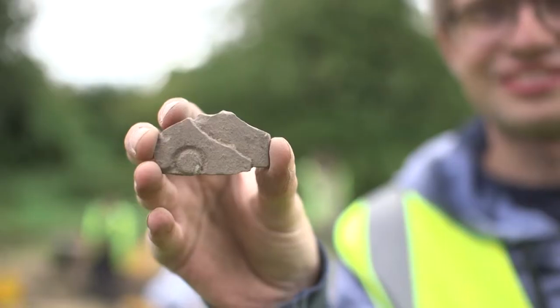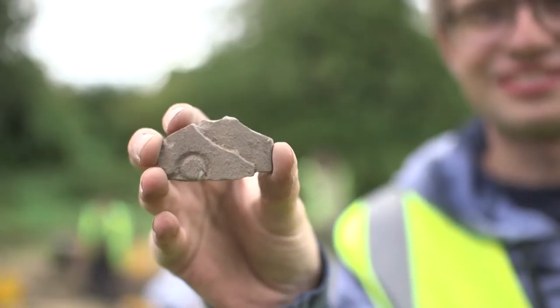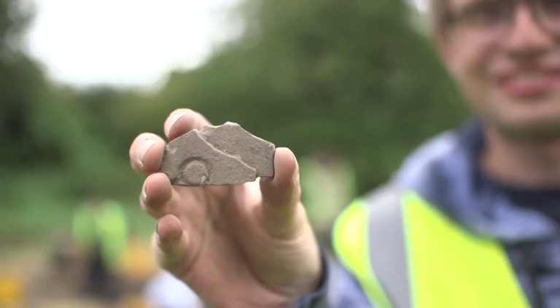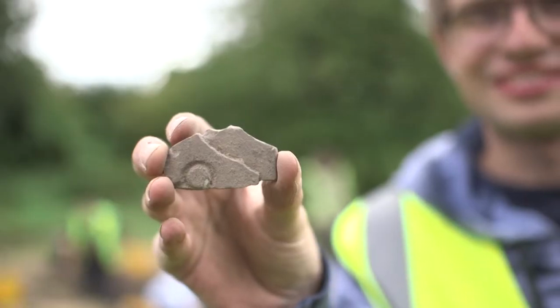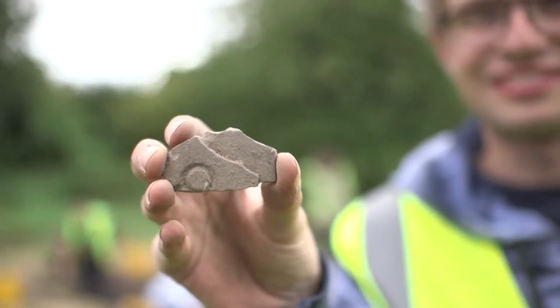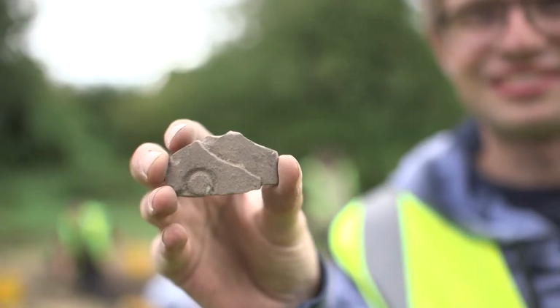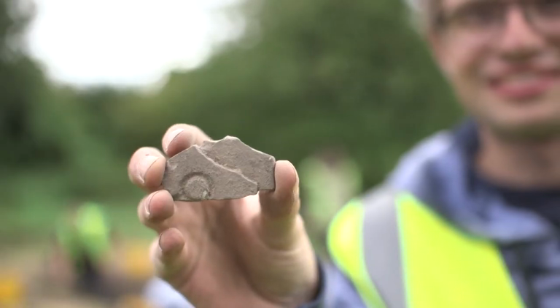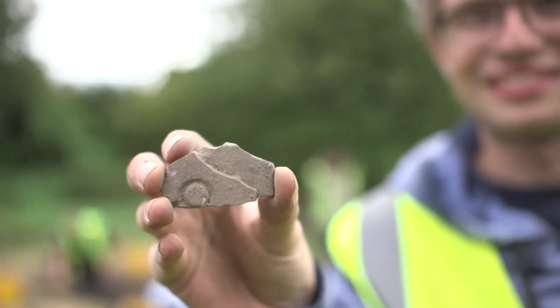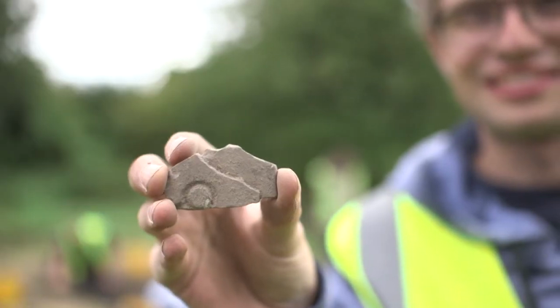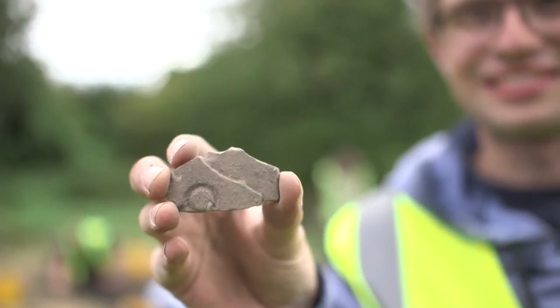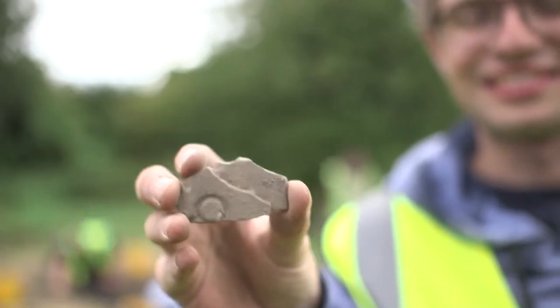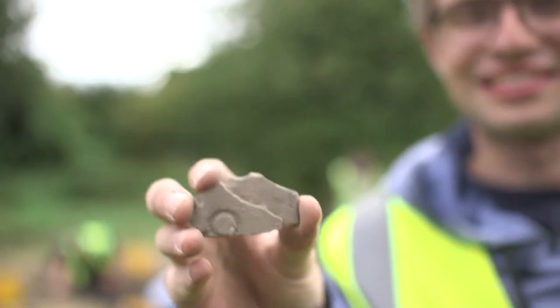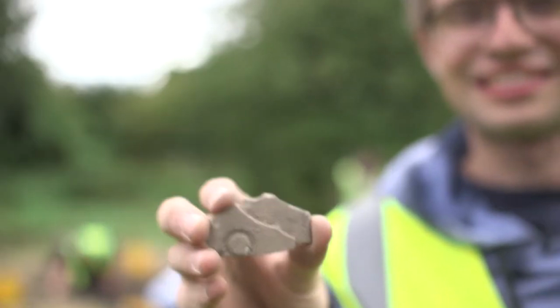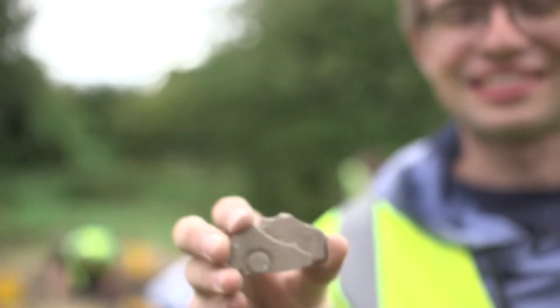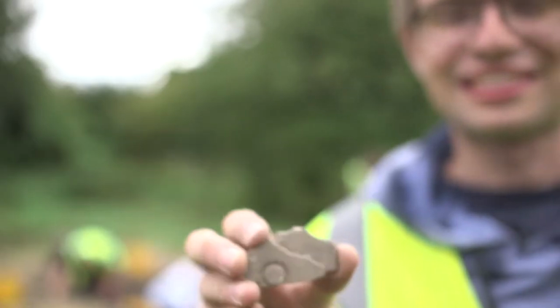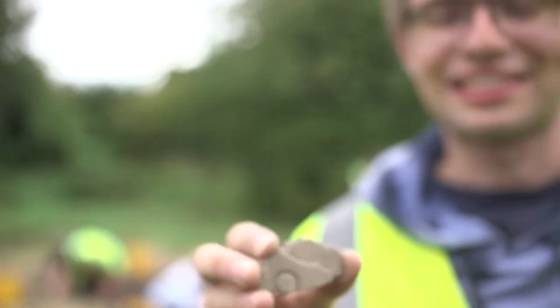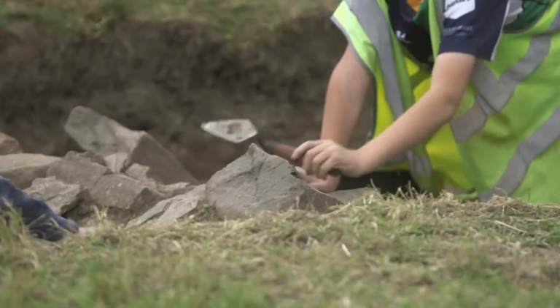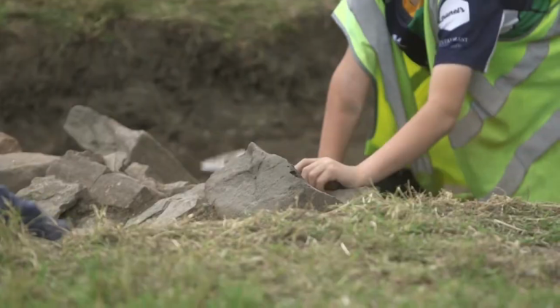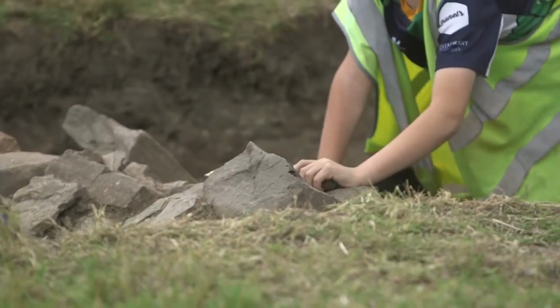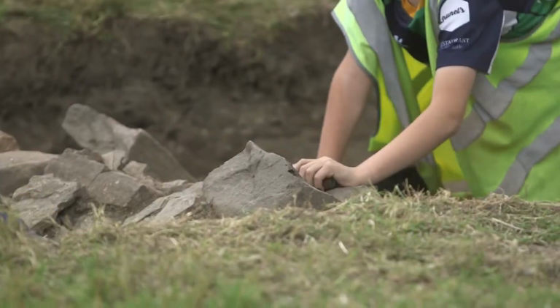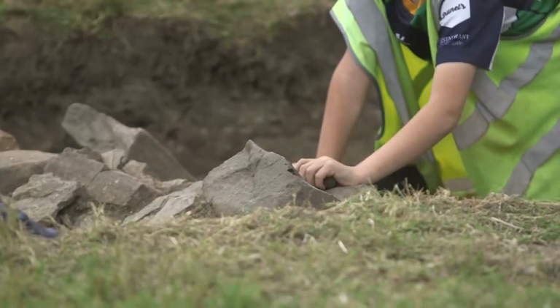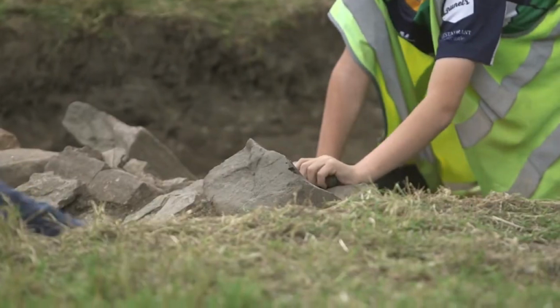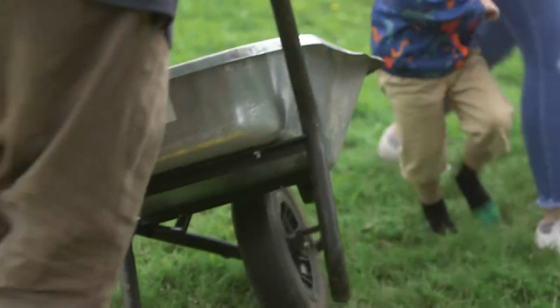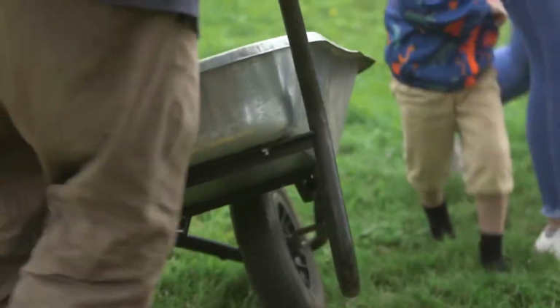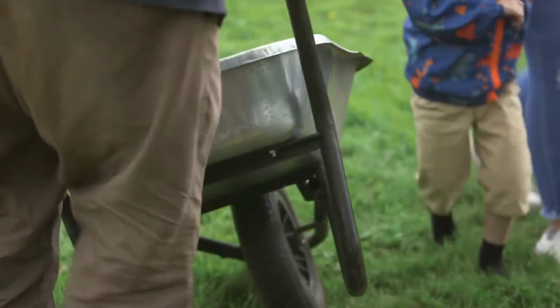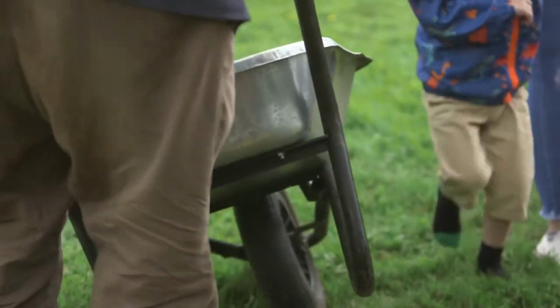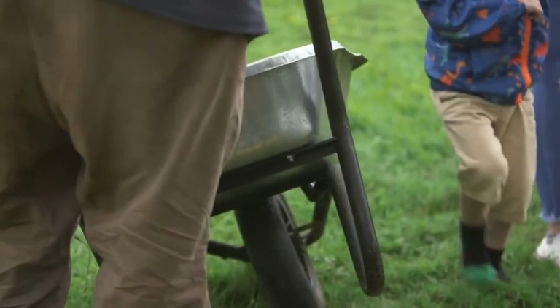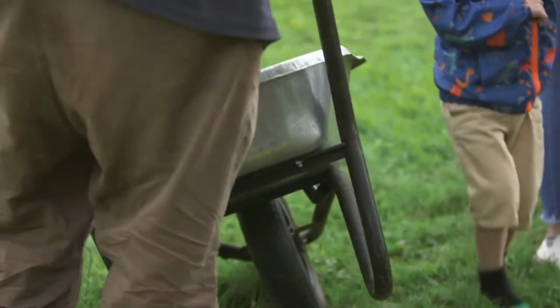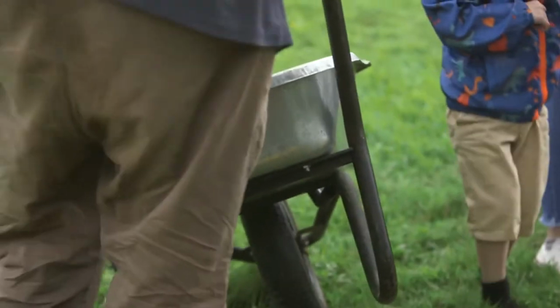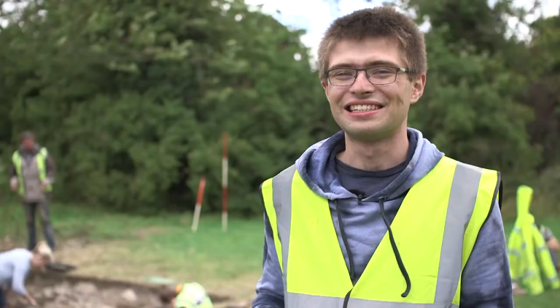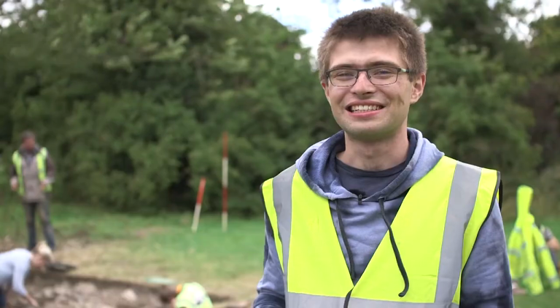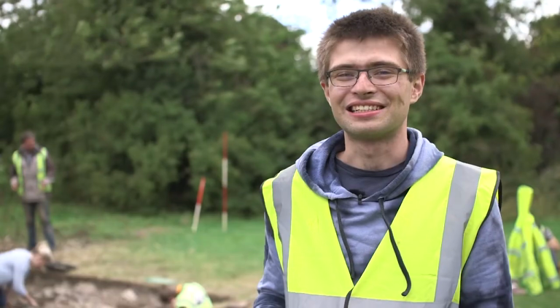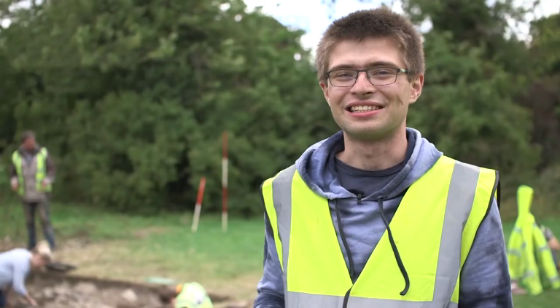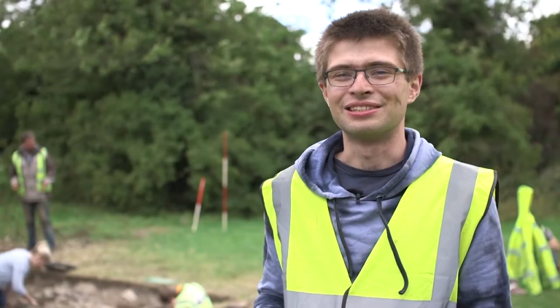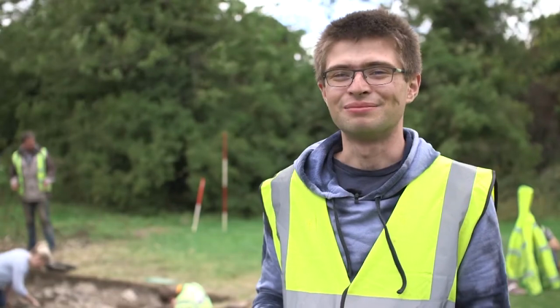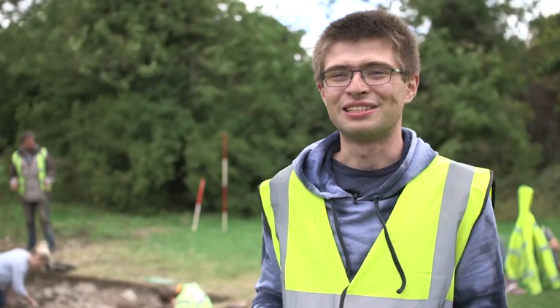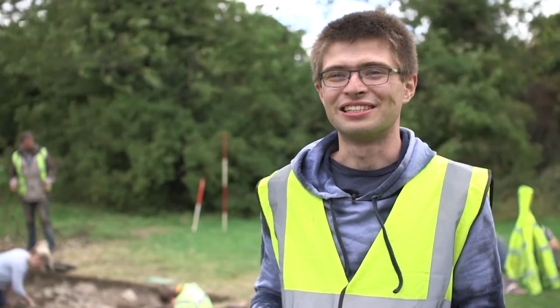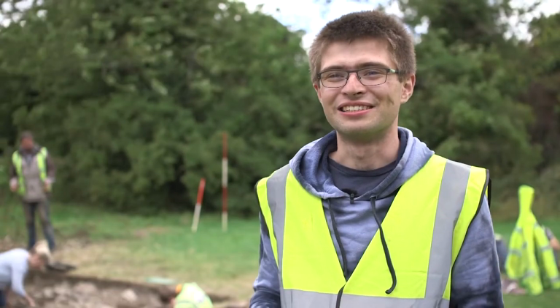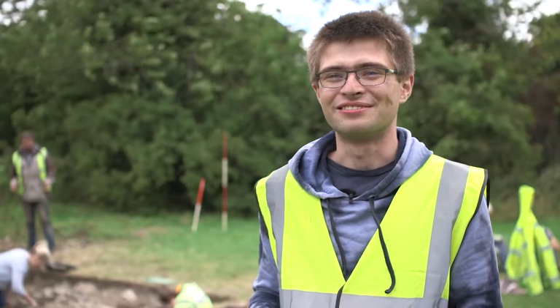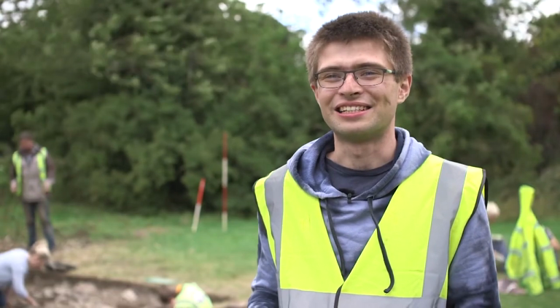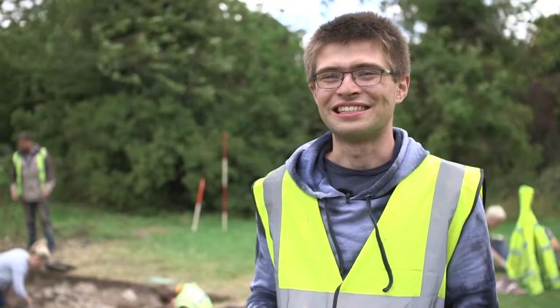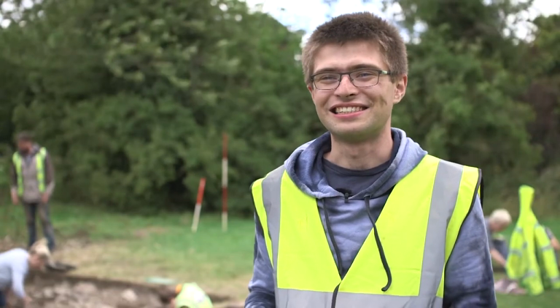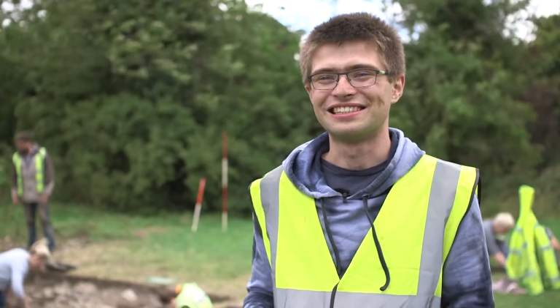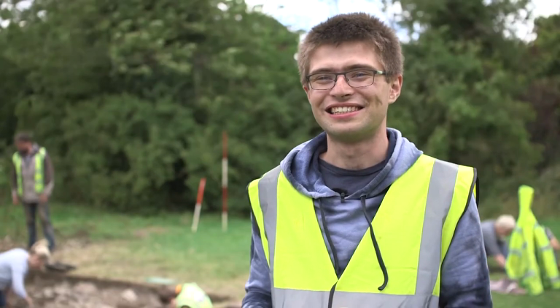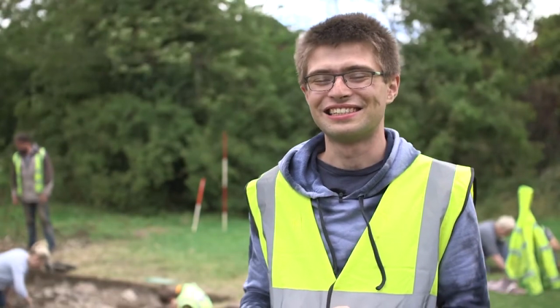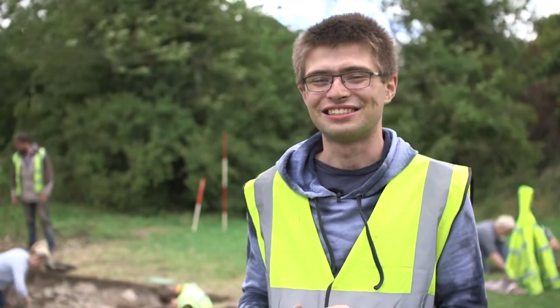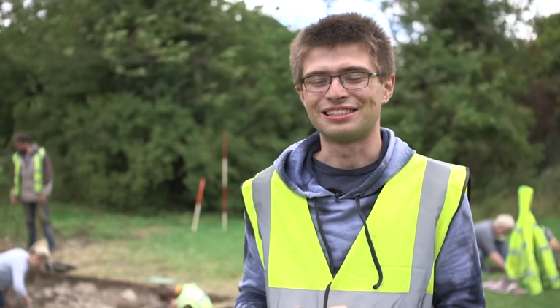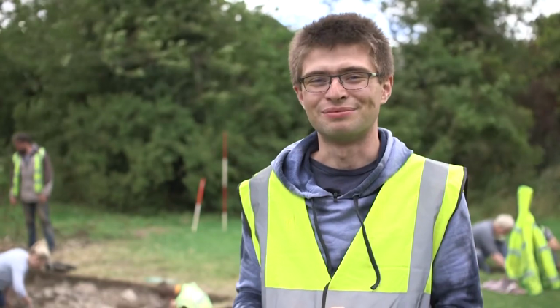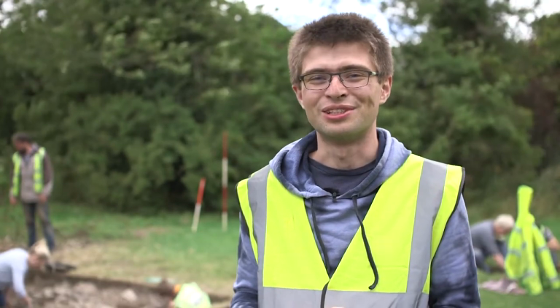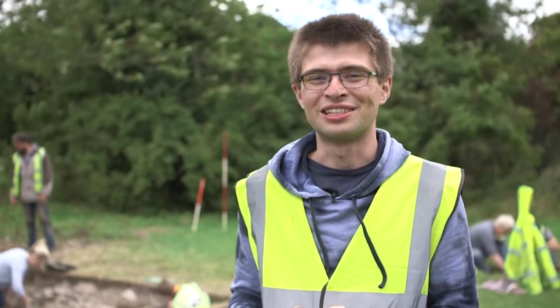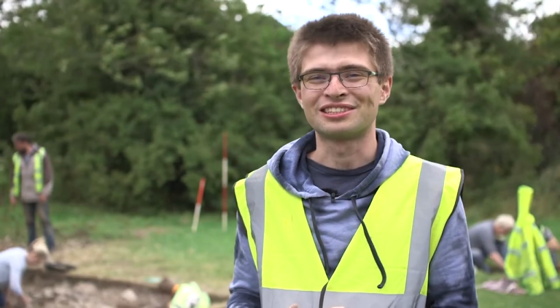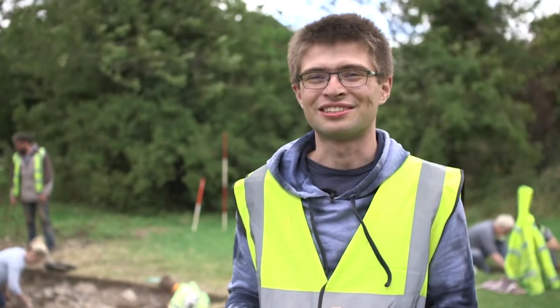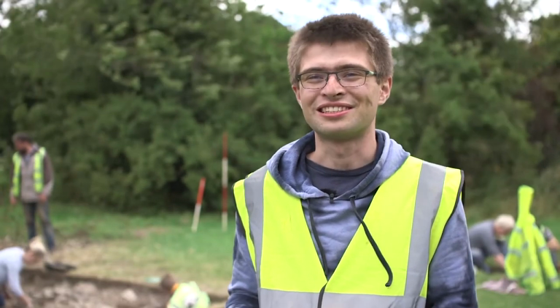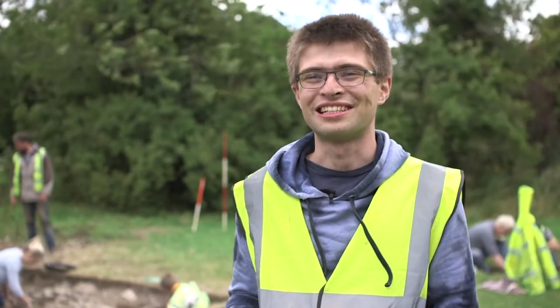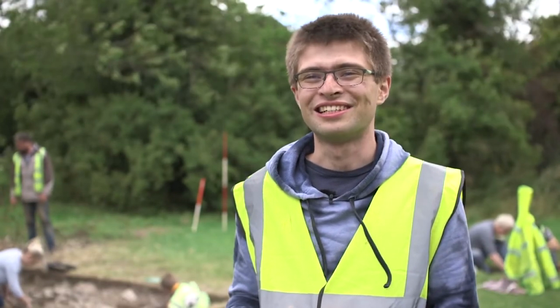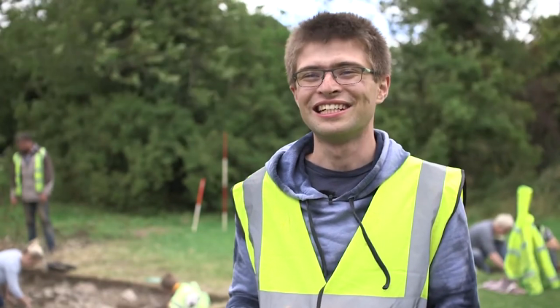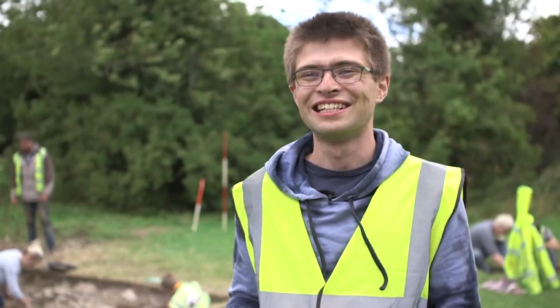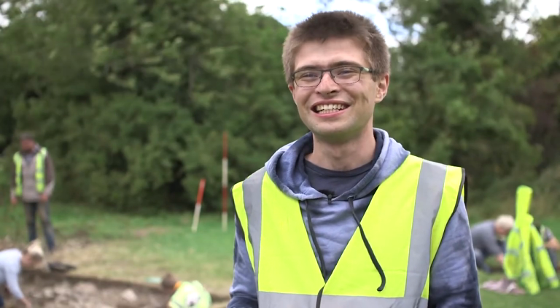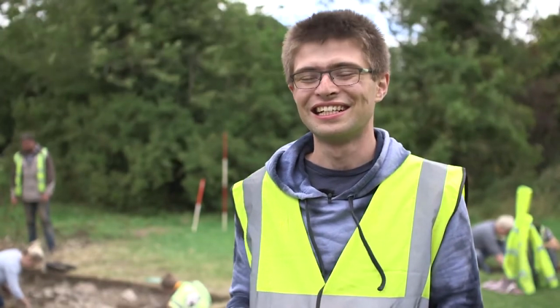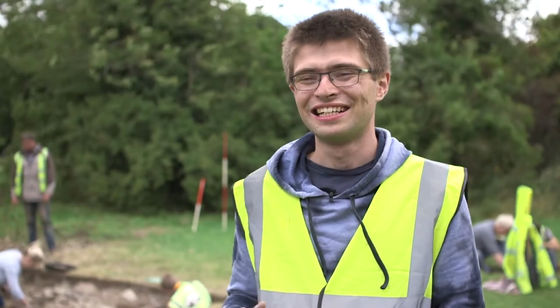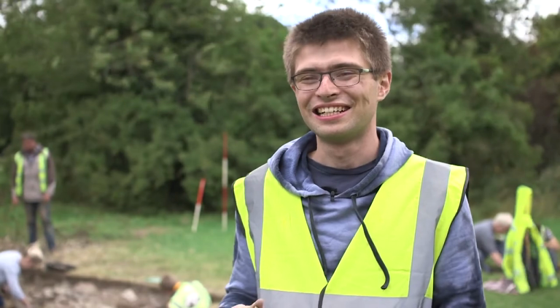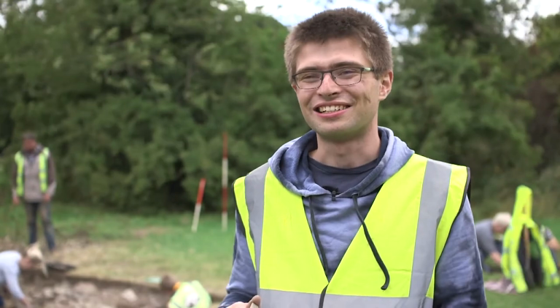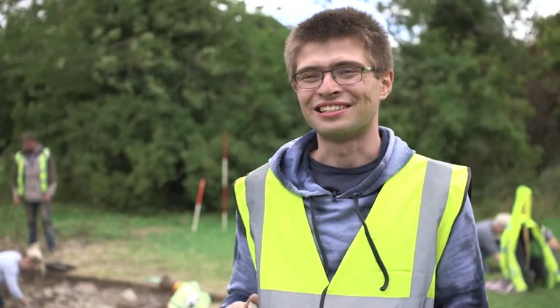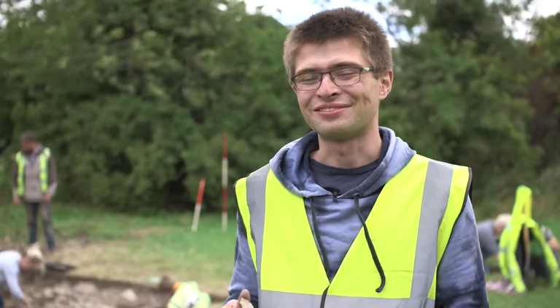Two more weeks to go until the end of the dig and I hope to find some more extraordinary artifacts.